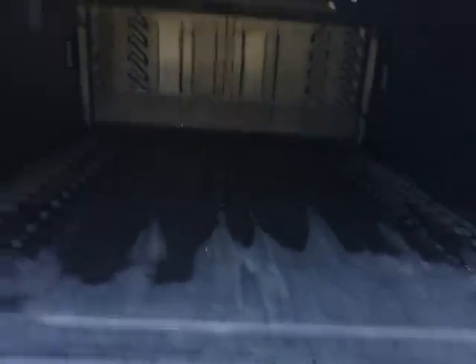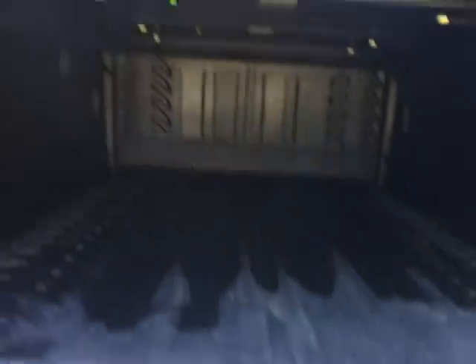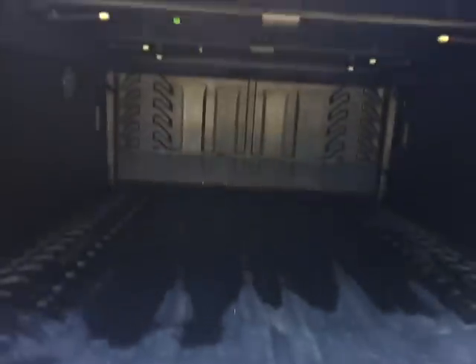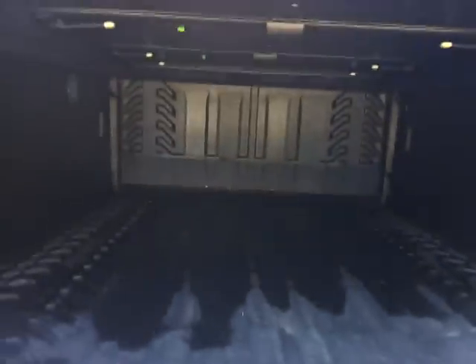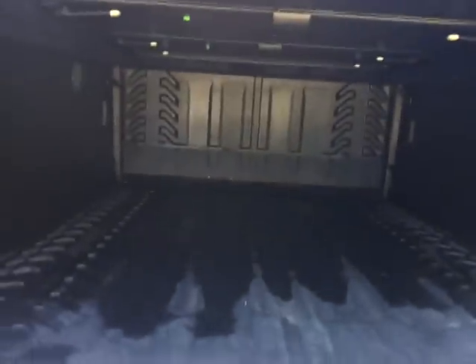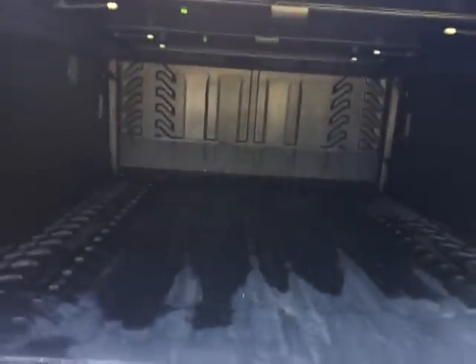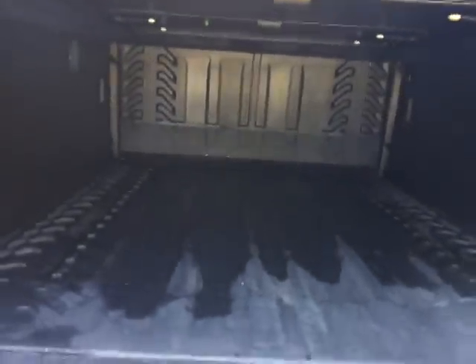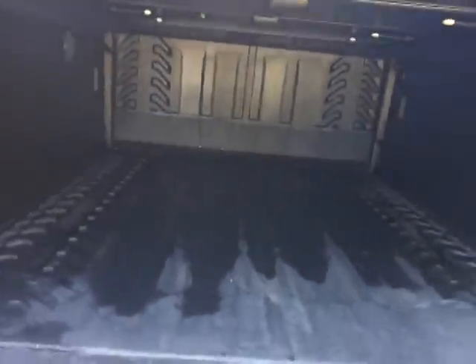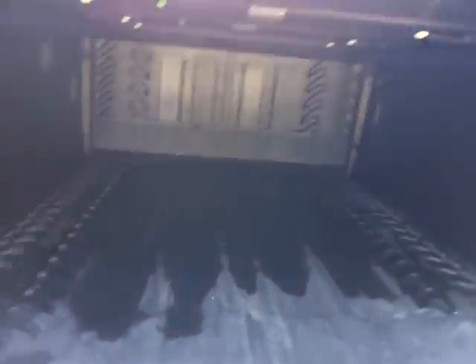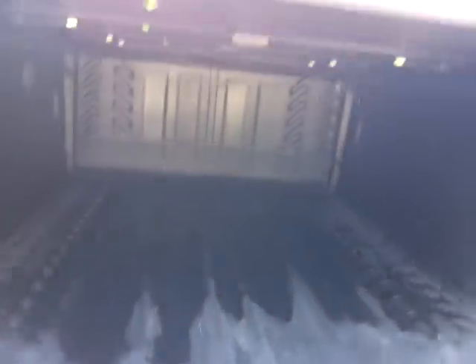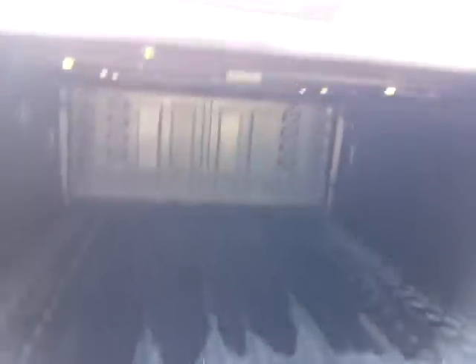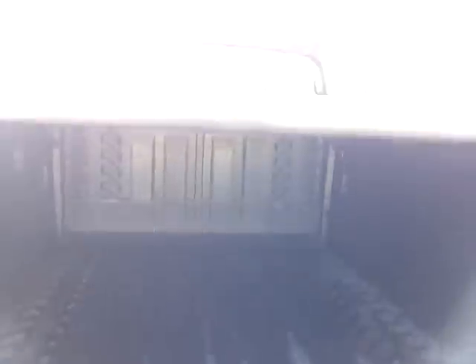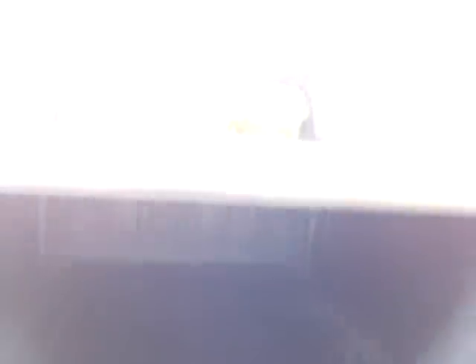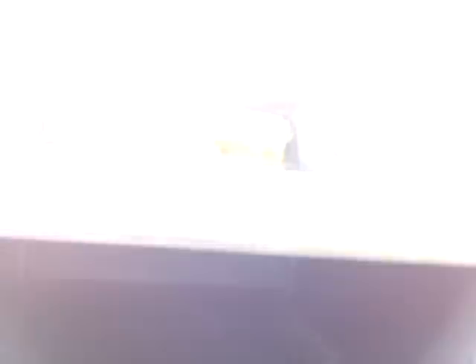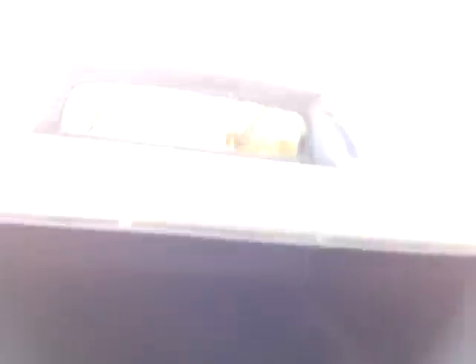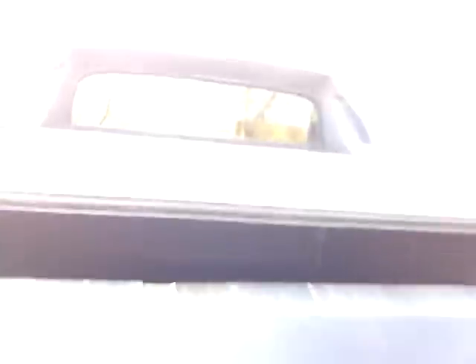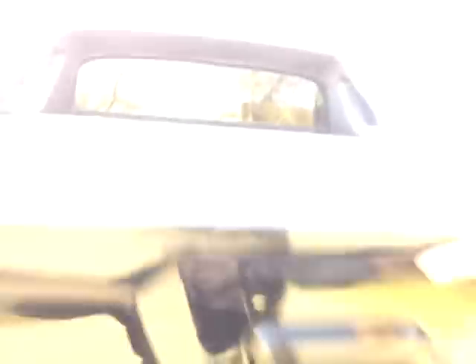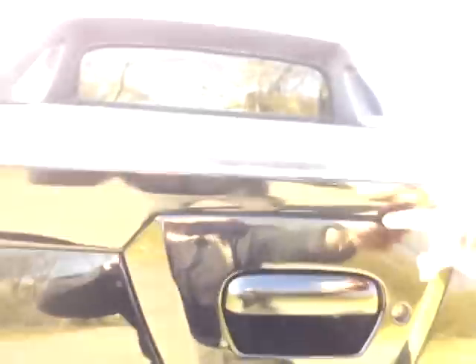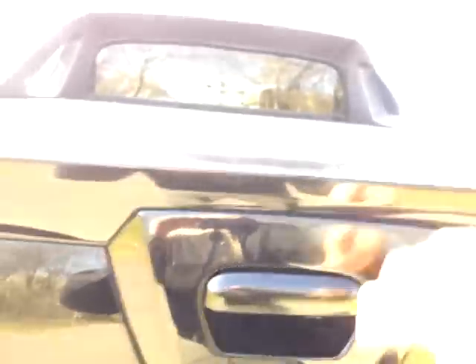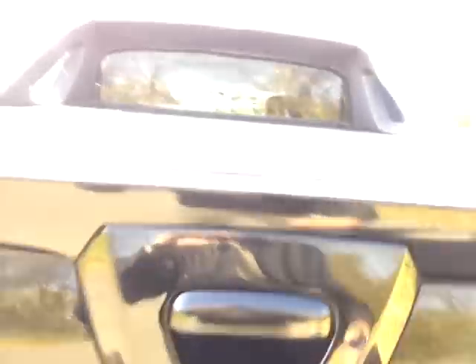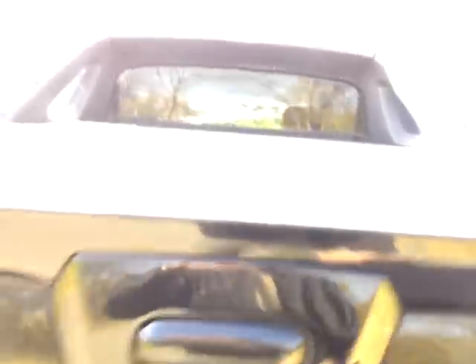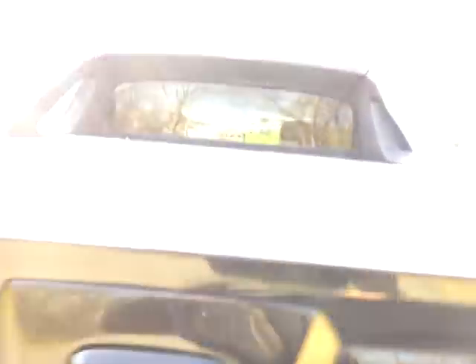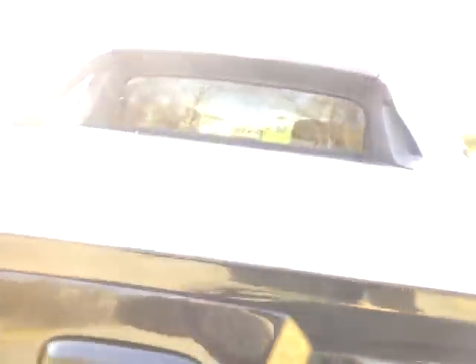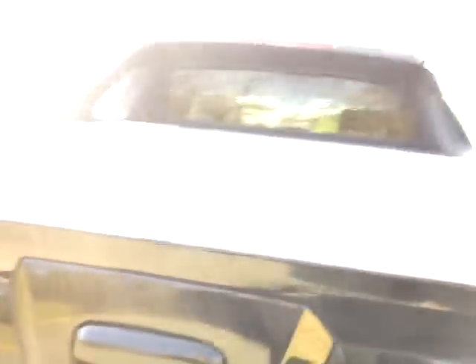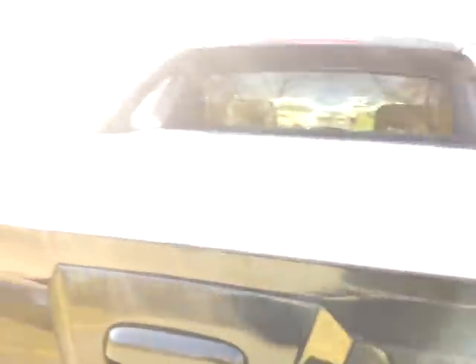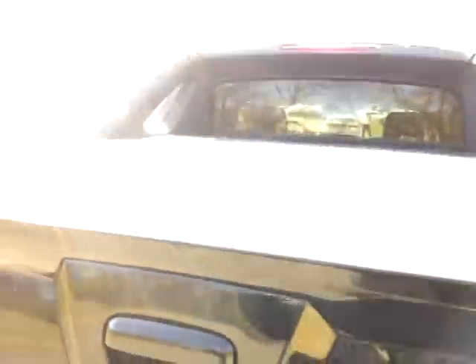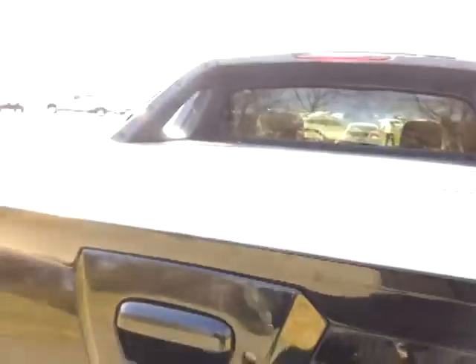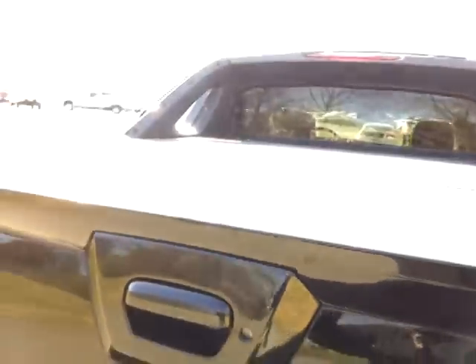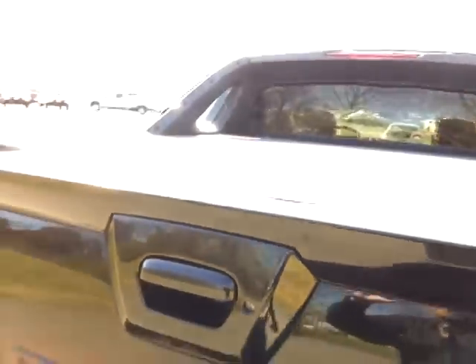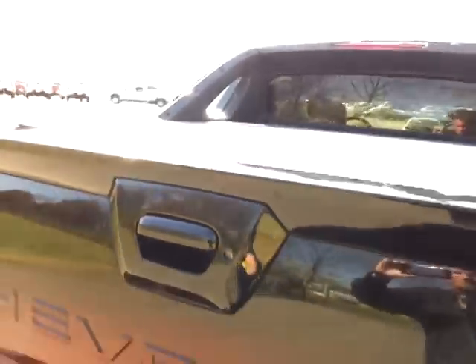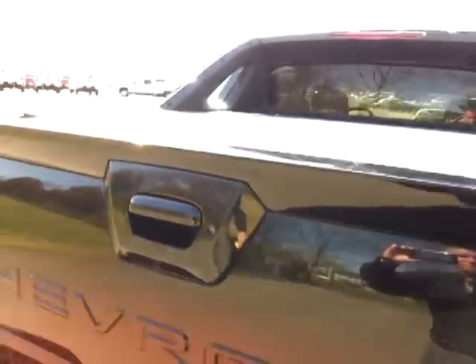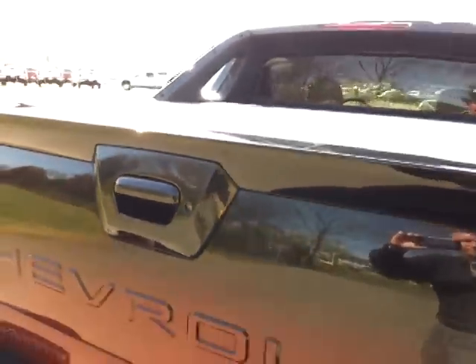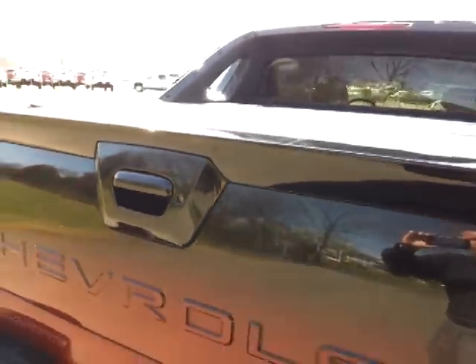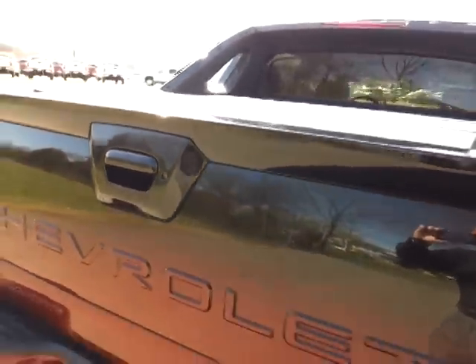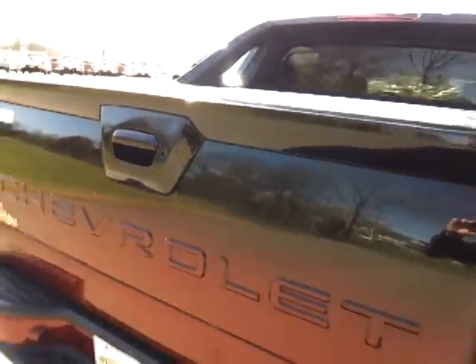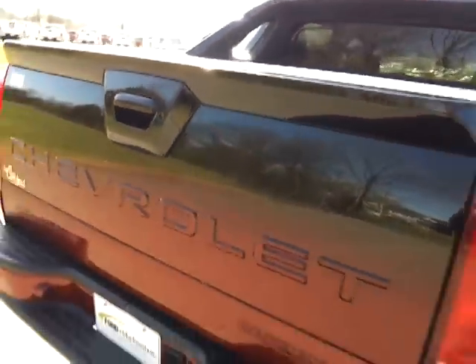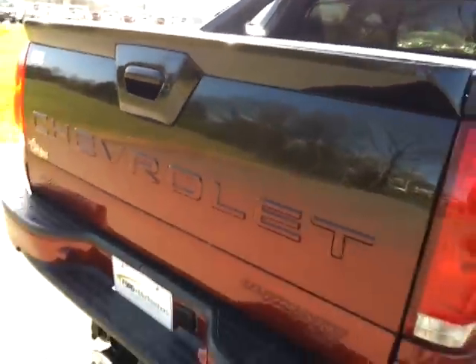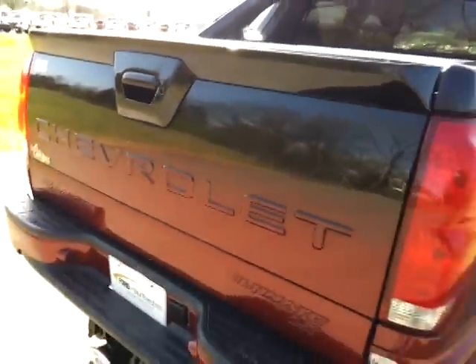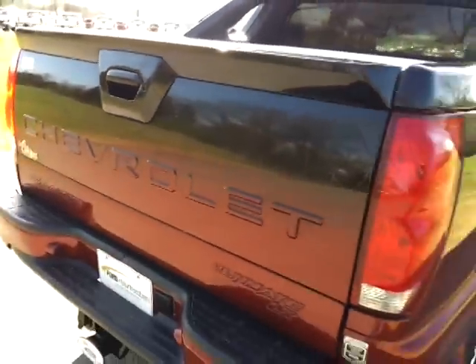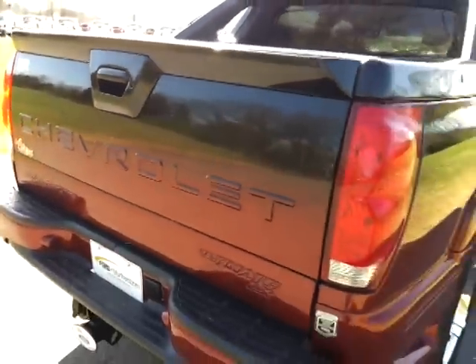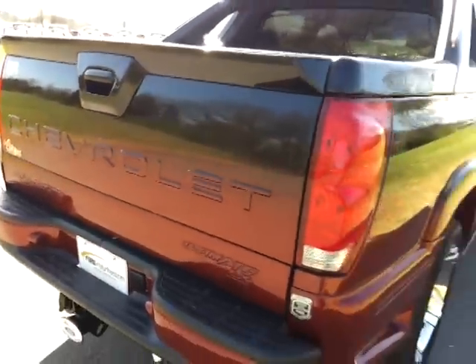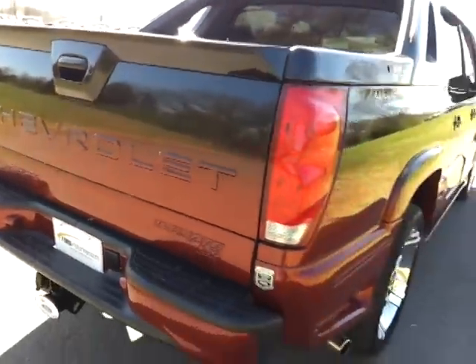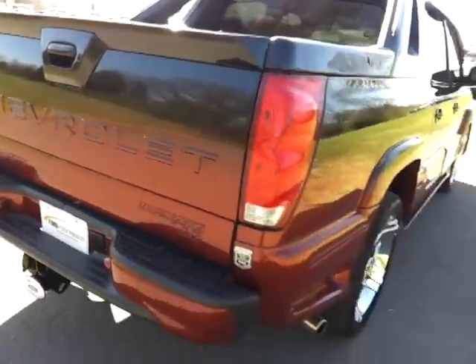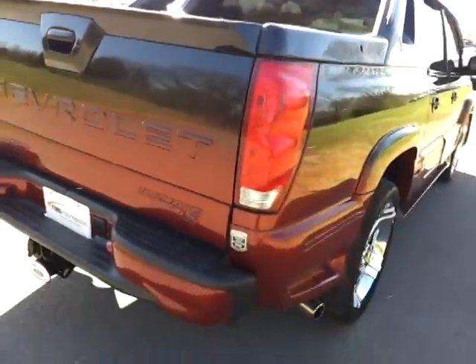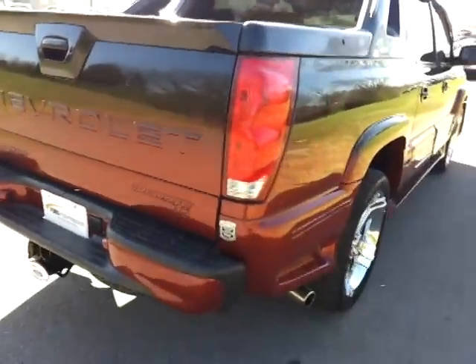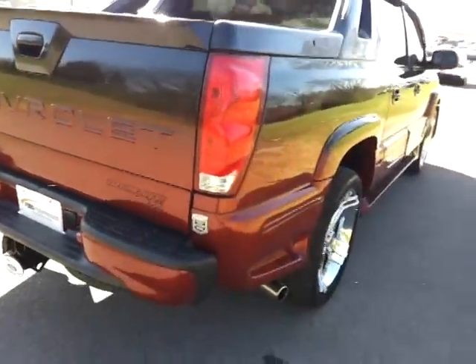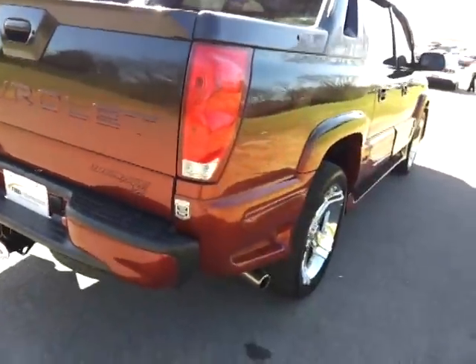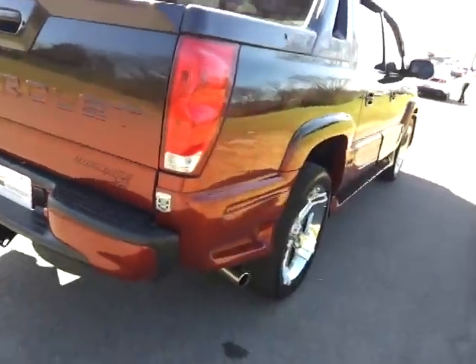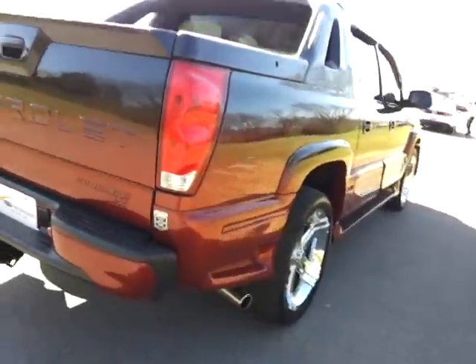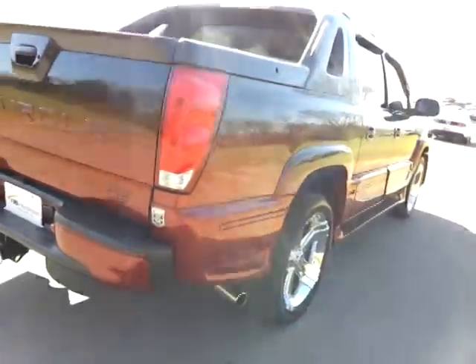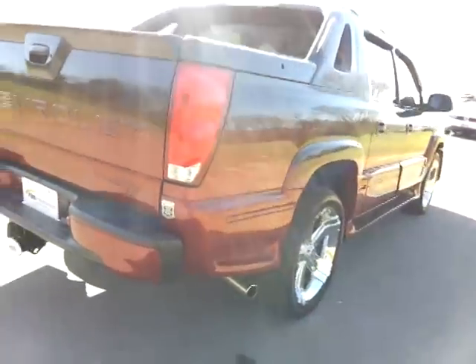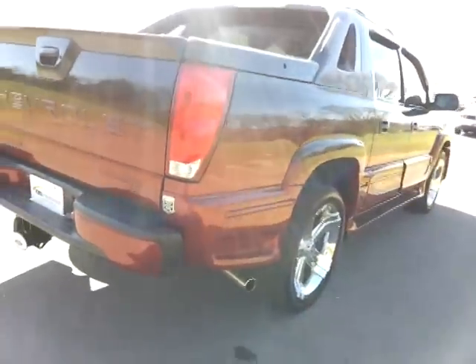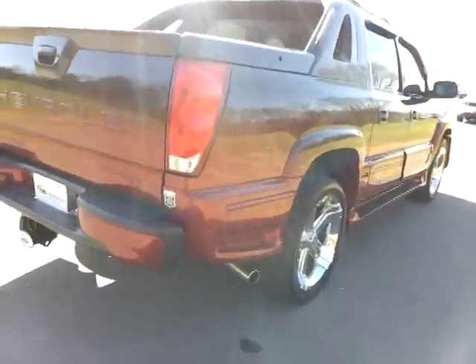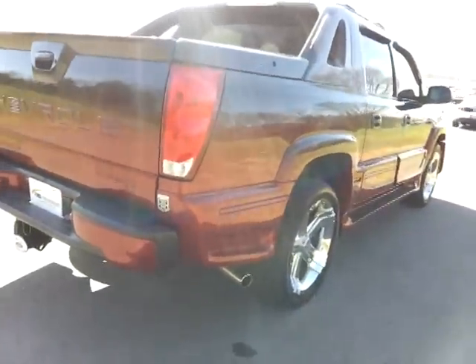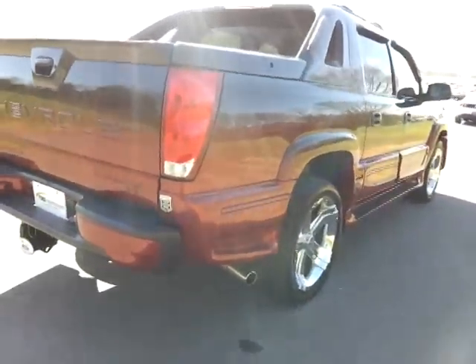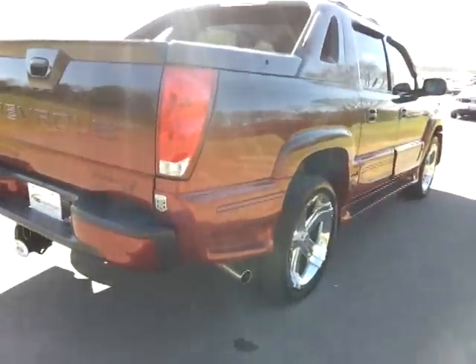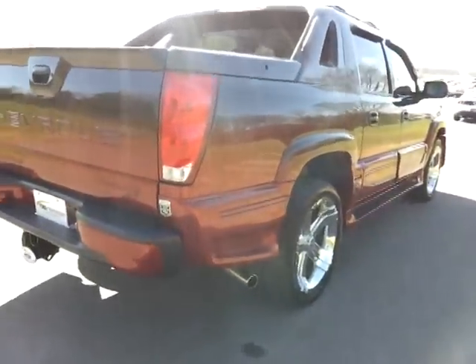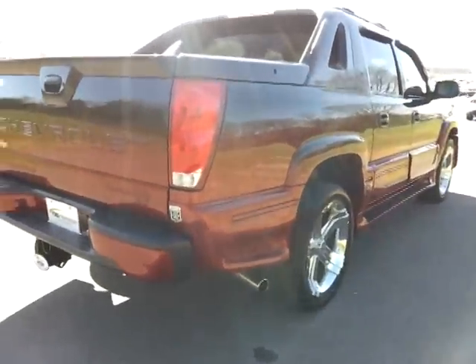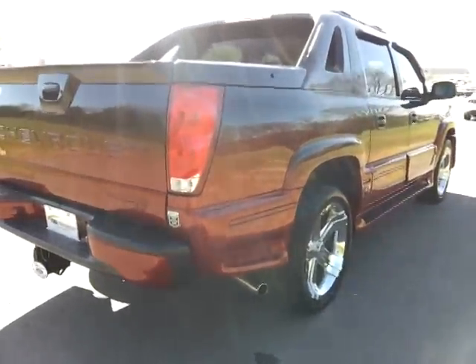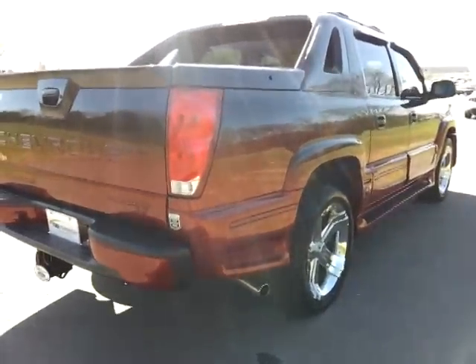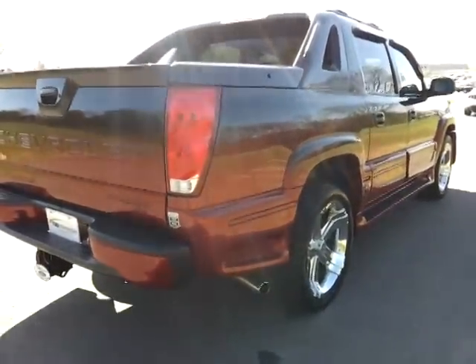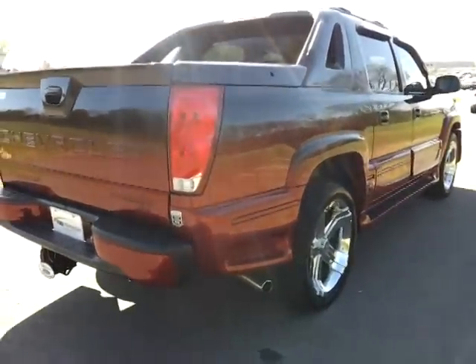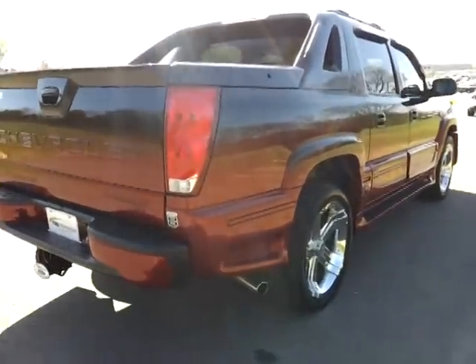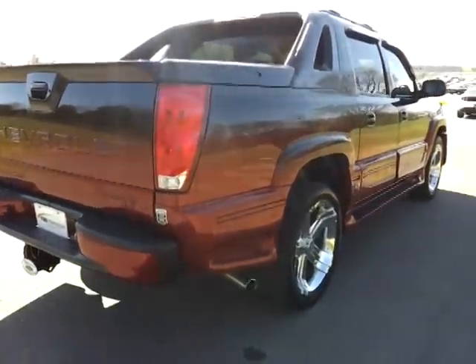Very clean inside, everything's fully operational, and it has a chrome exhaust tip.